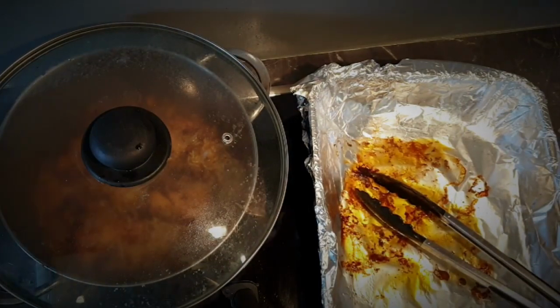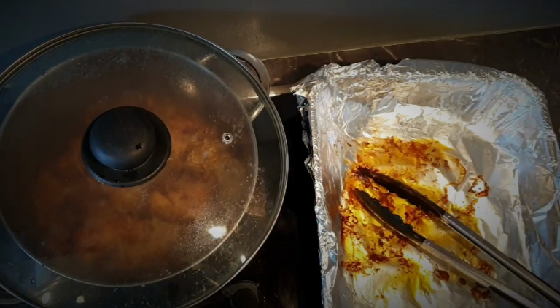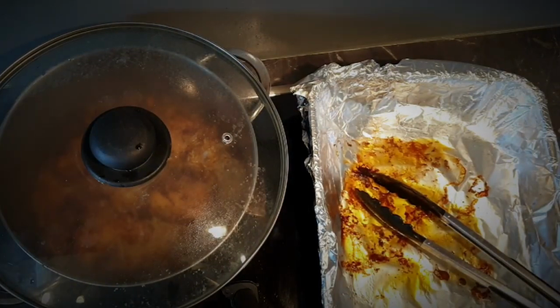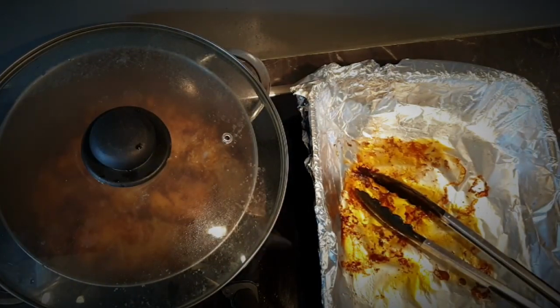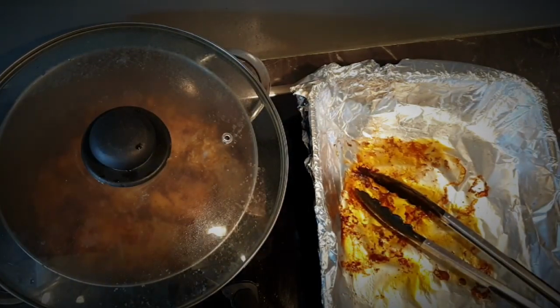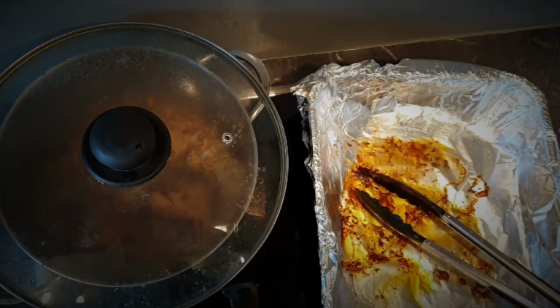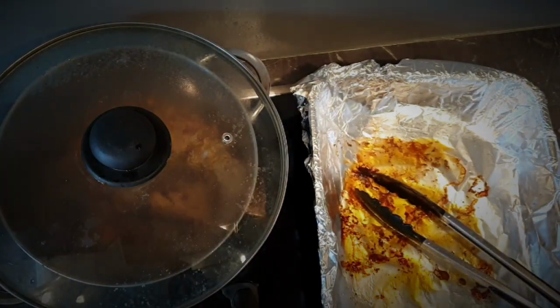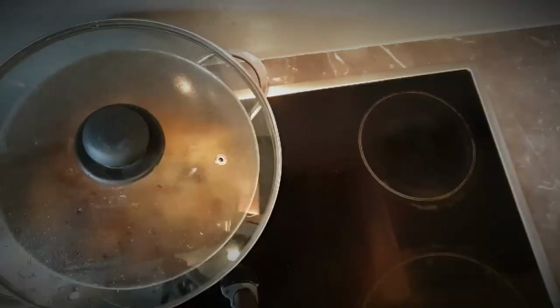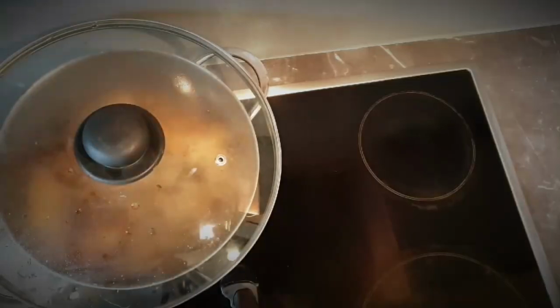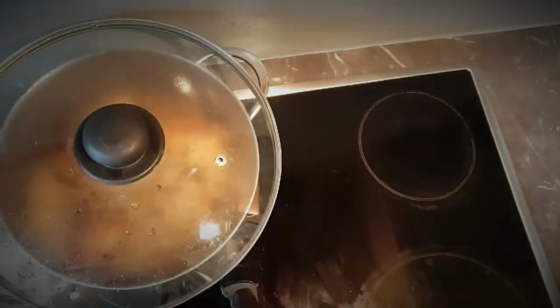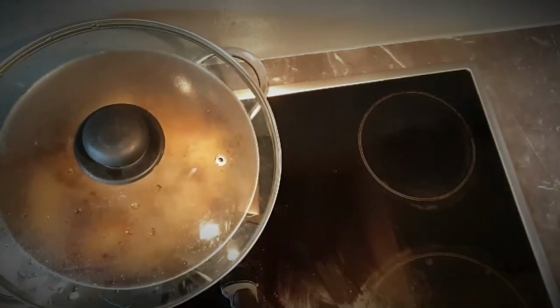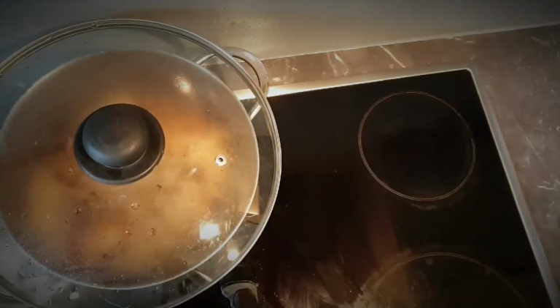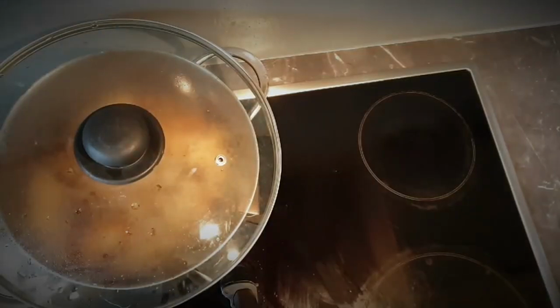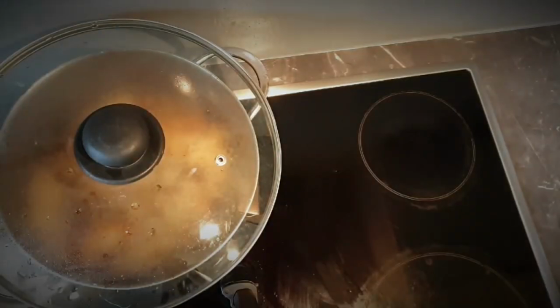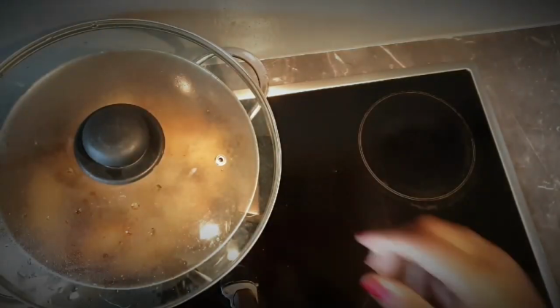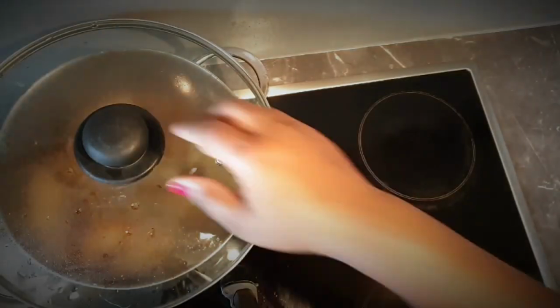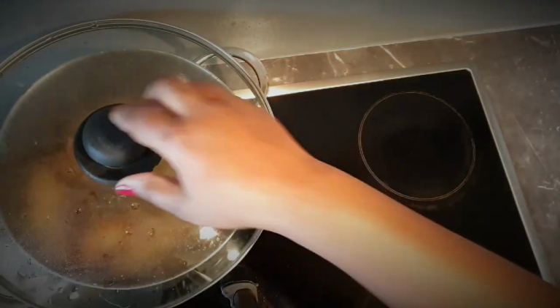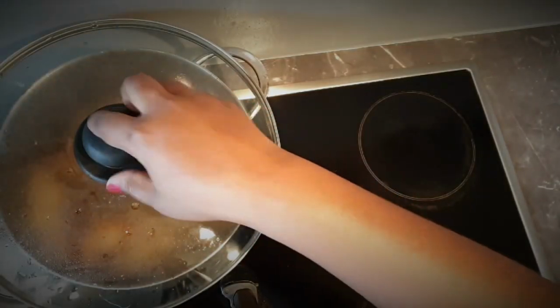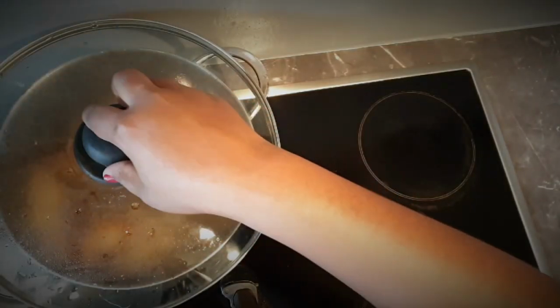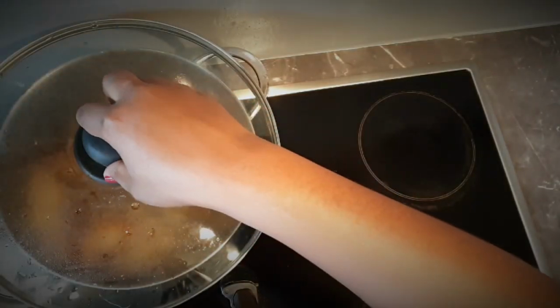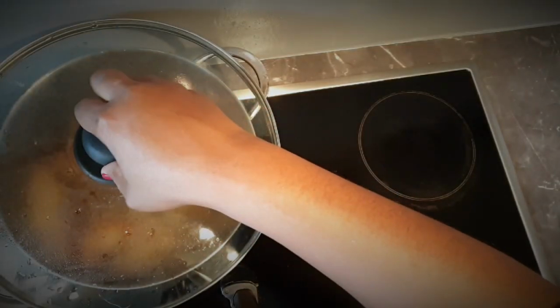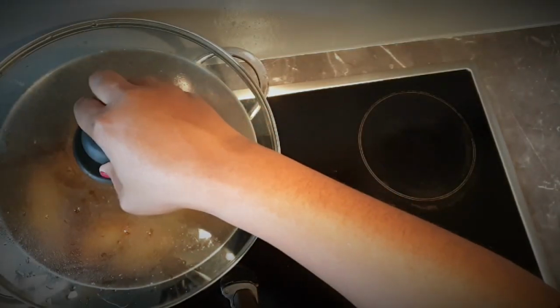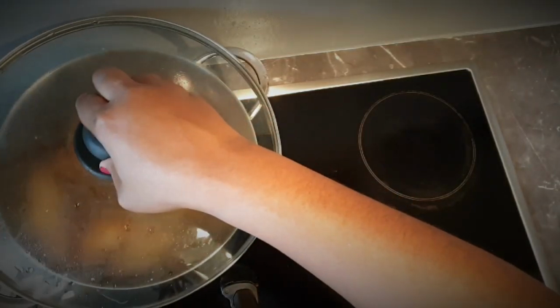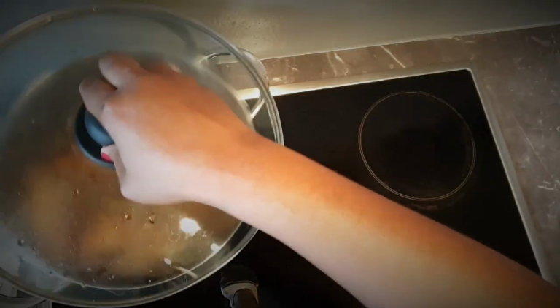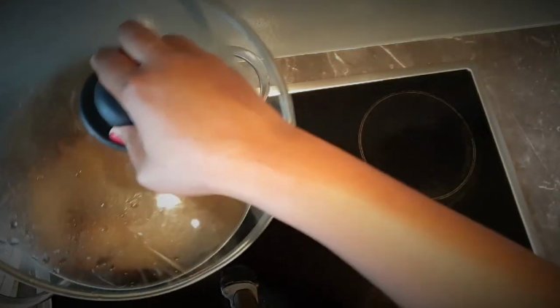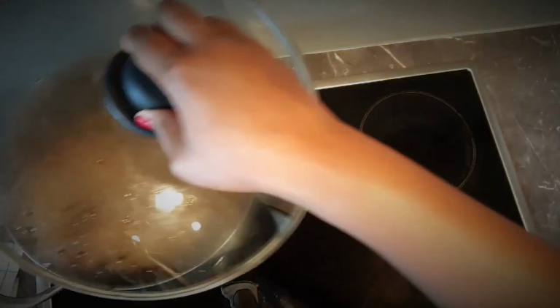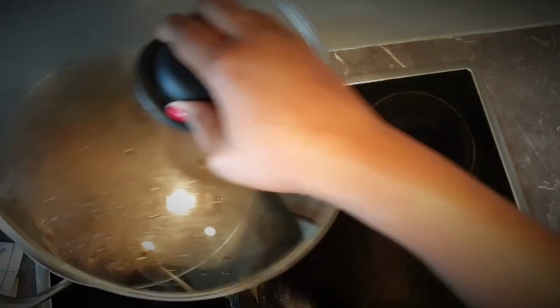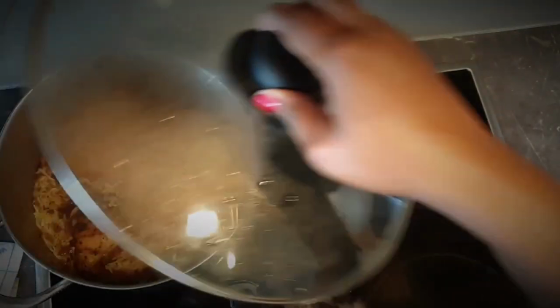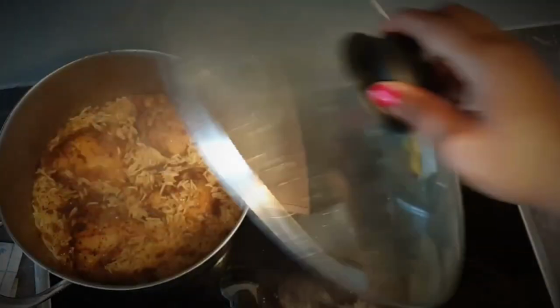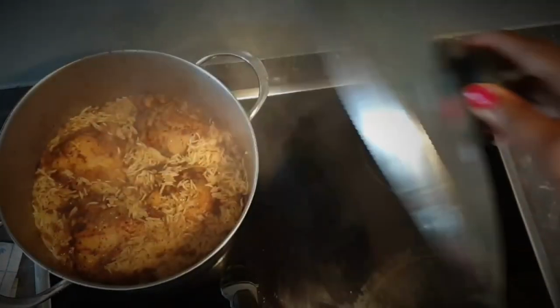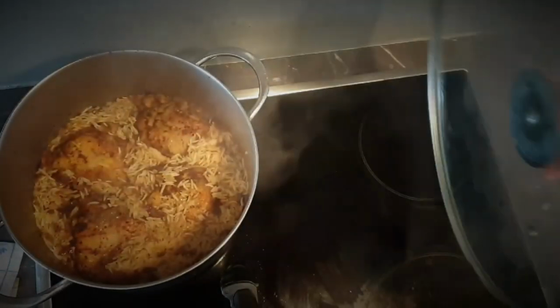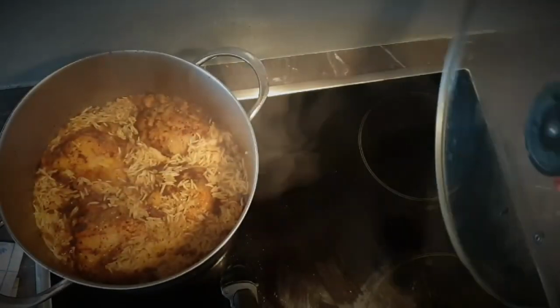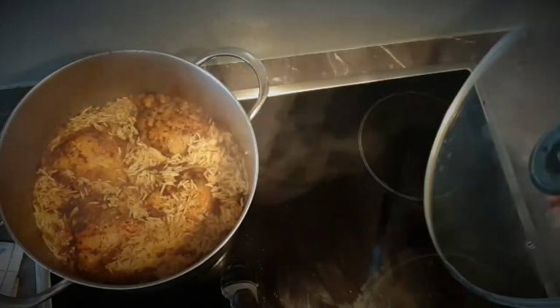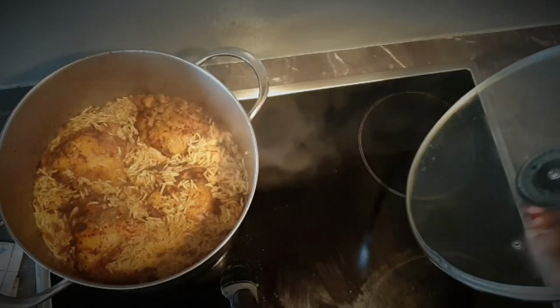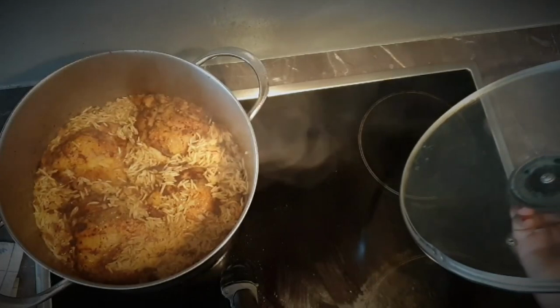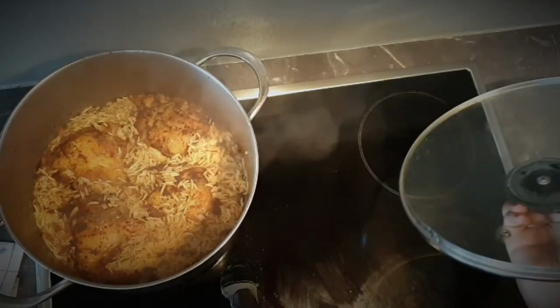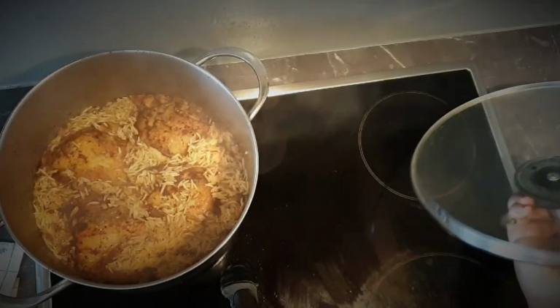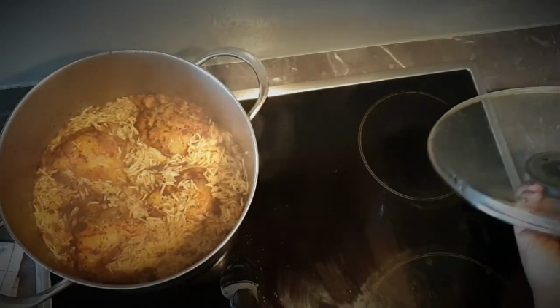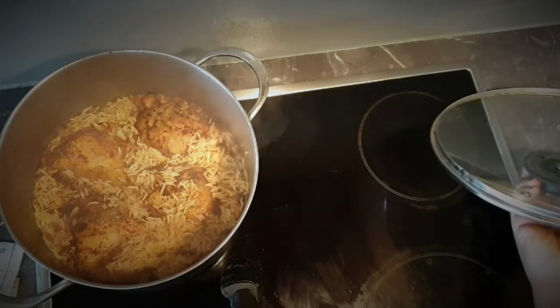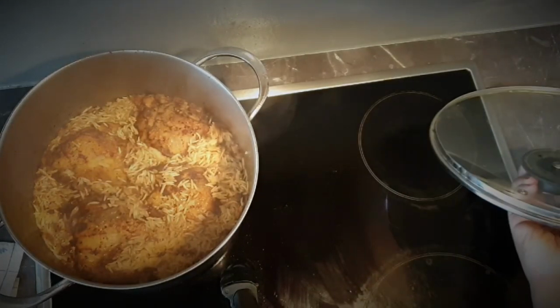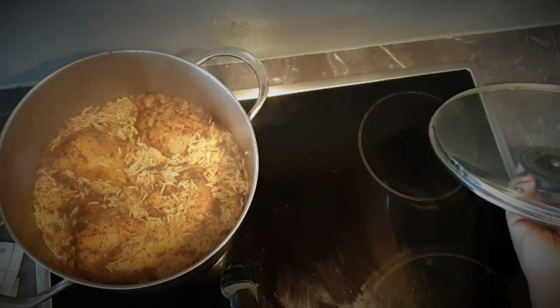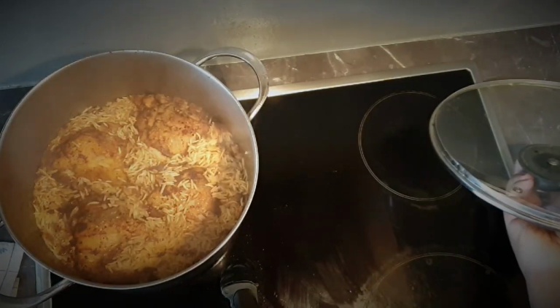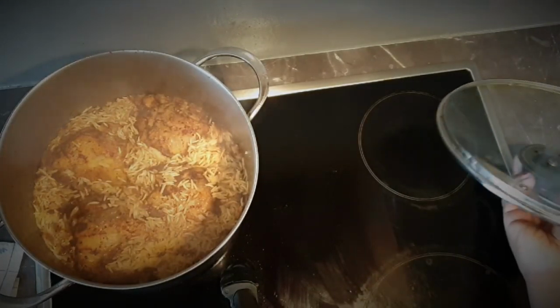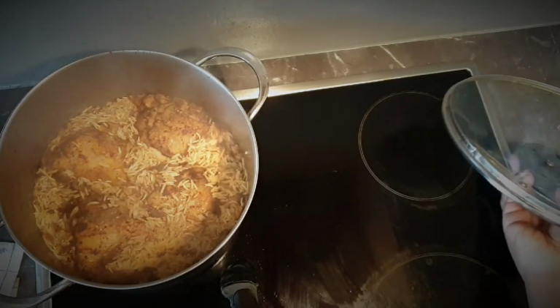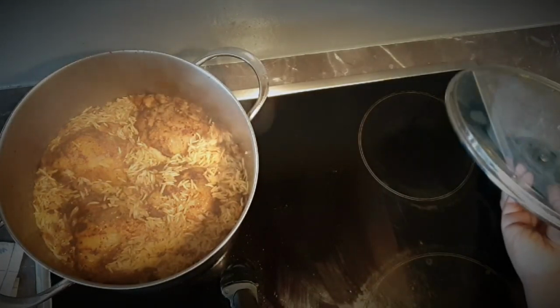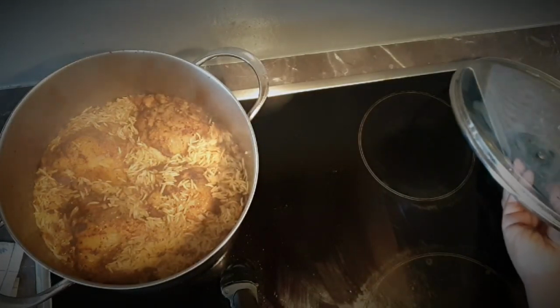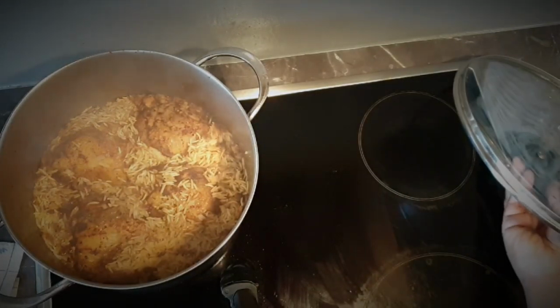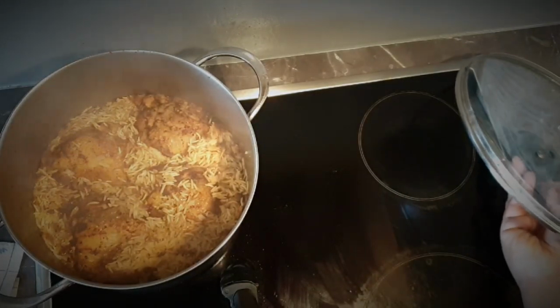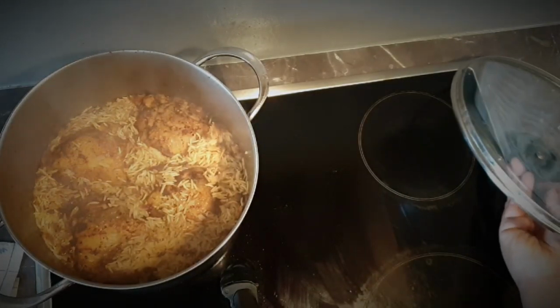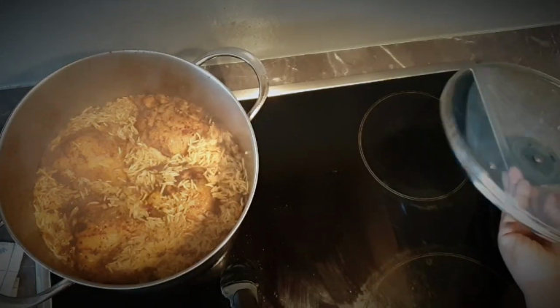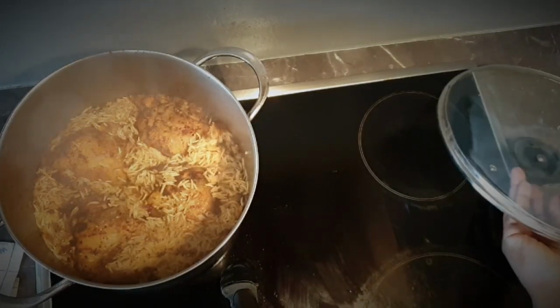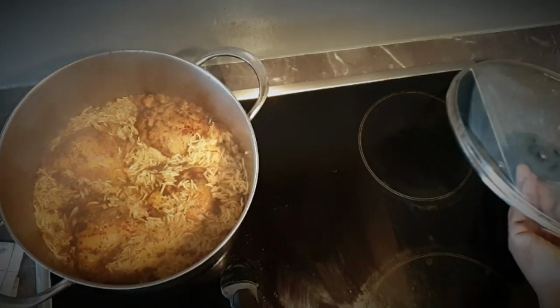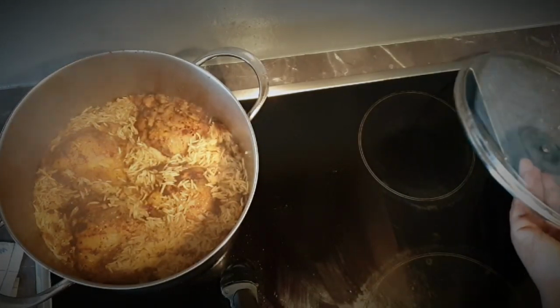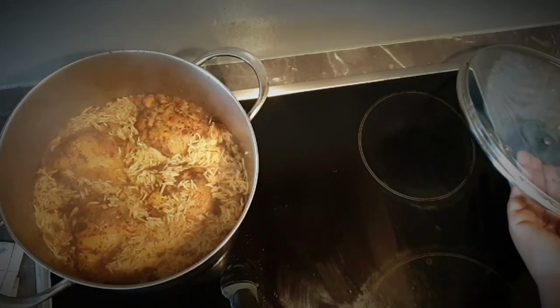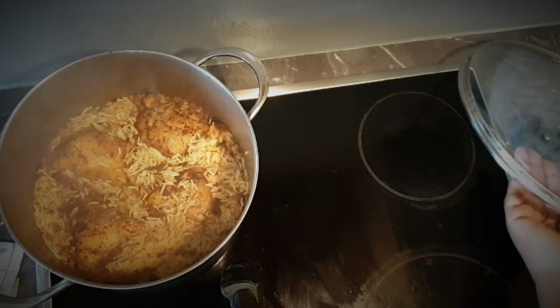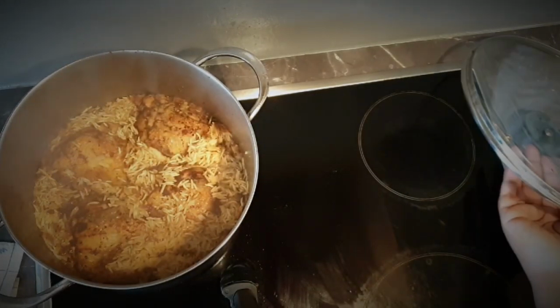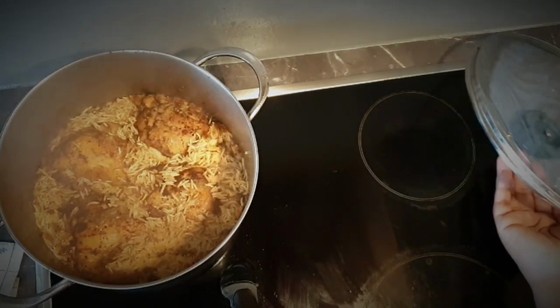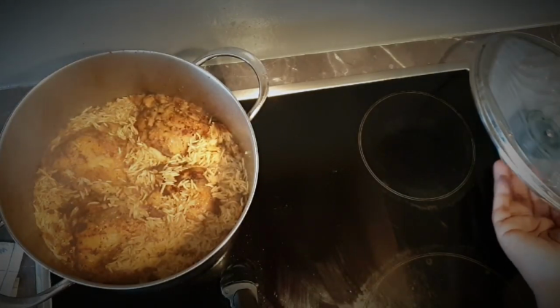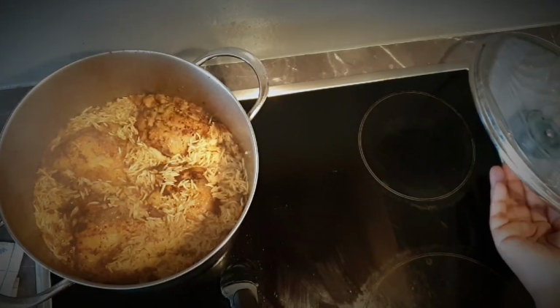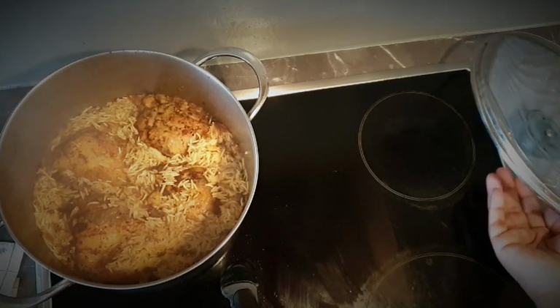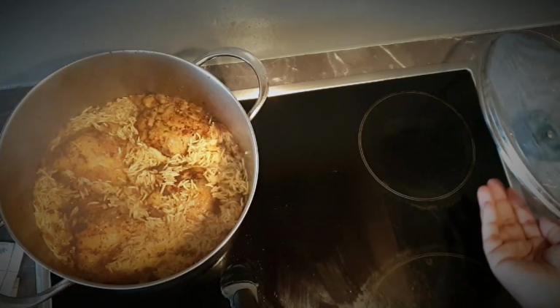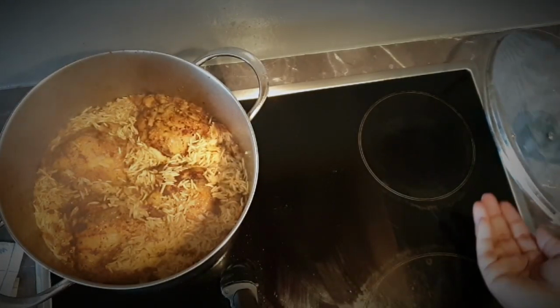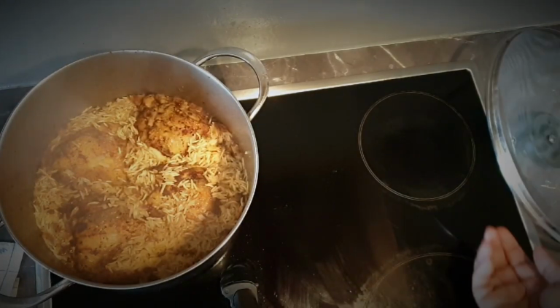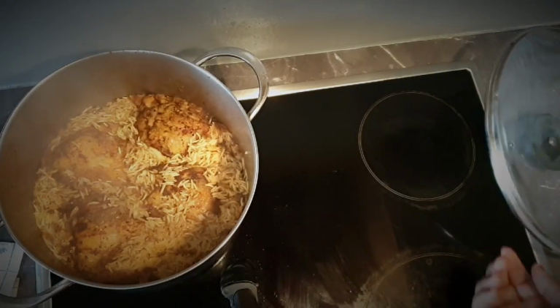The rice is almost cooked, so I'm going to pop it in the oven for a few minutes until it's fully done.